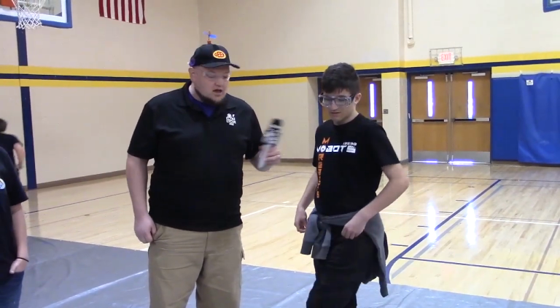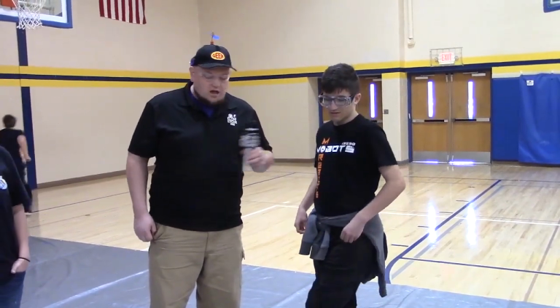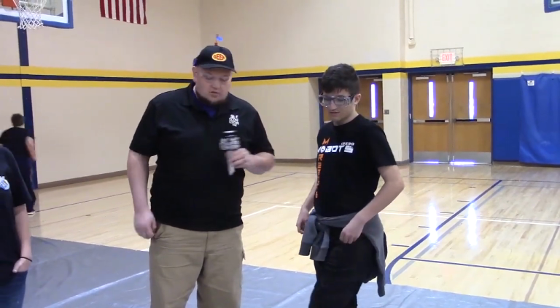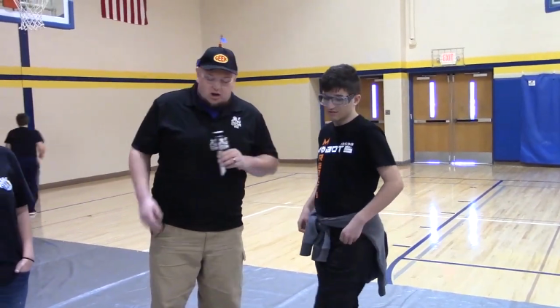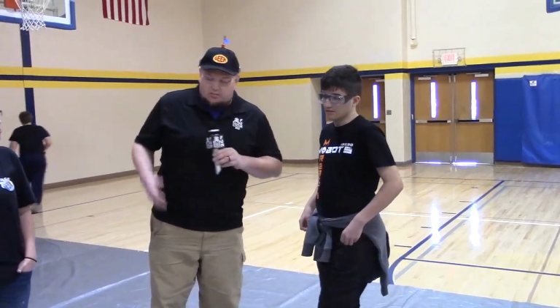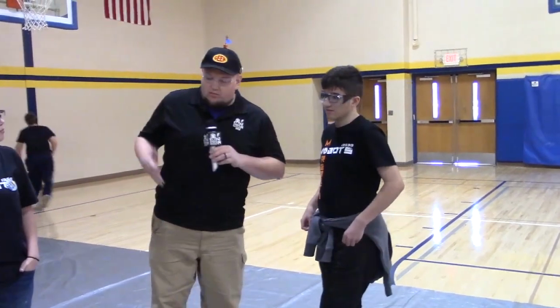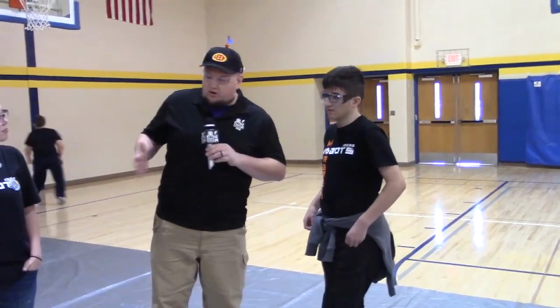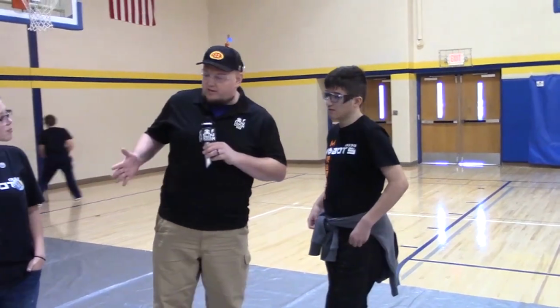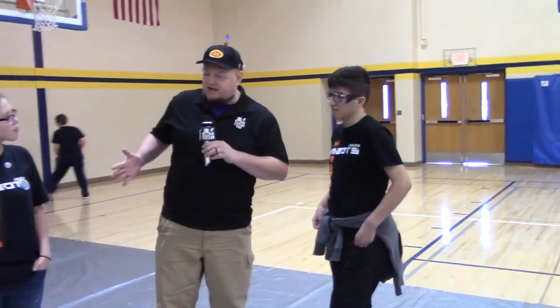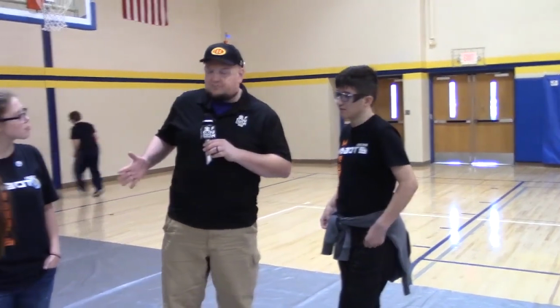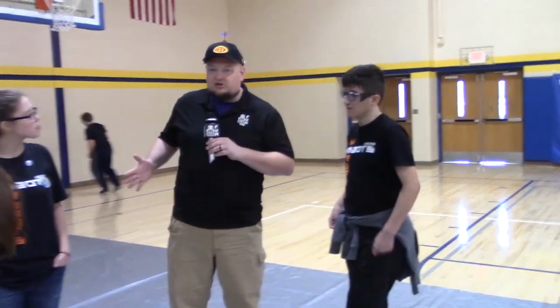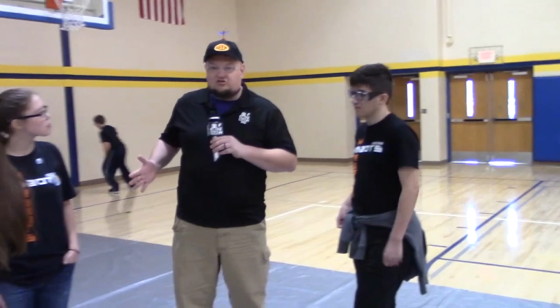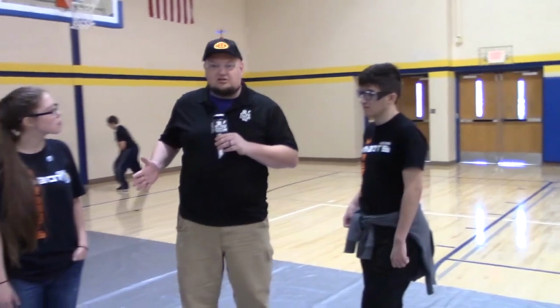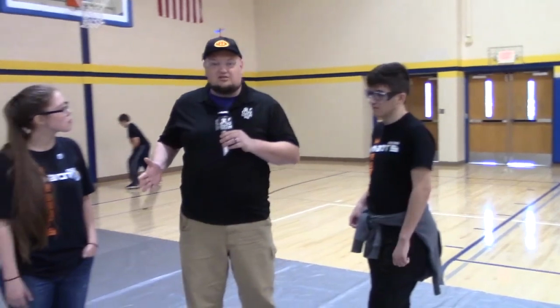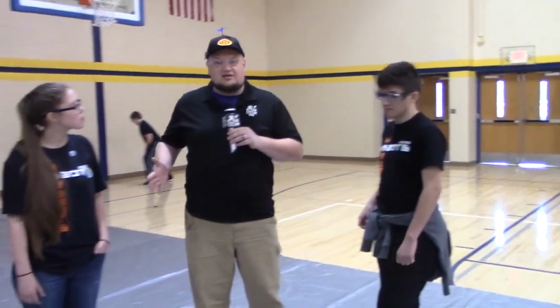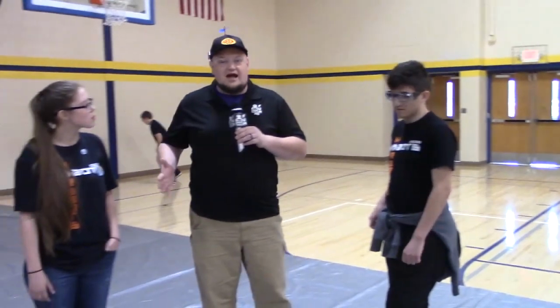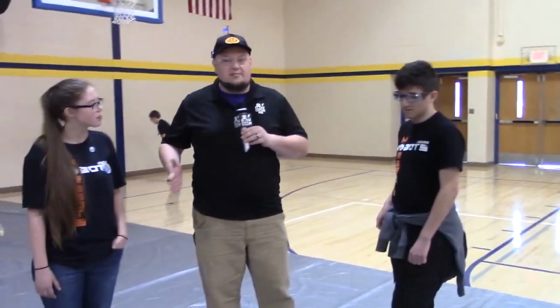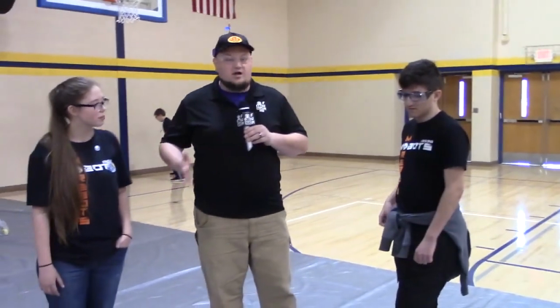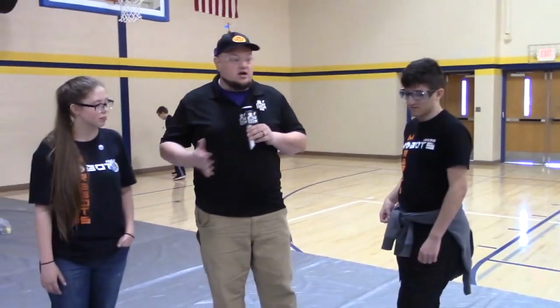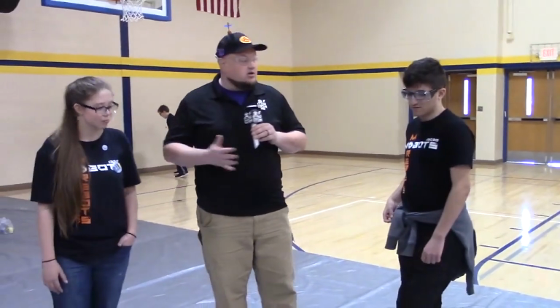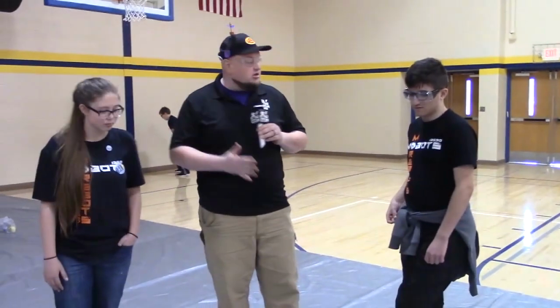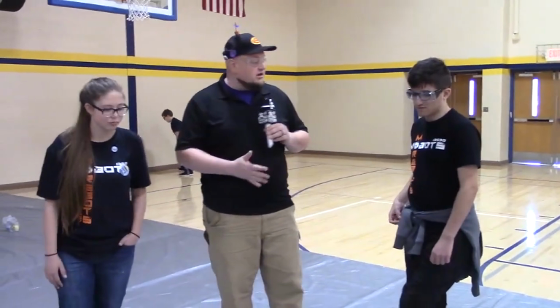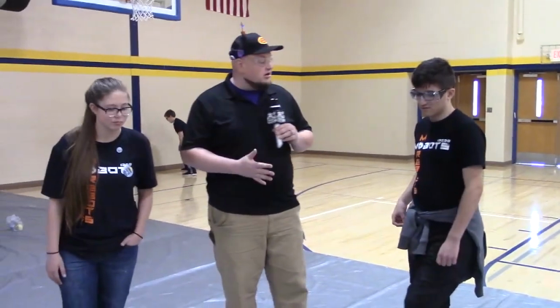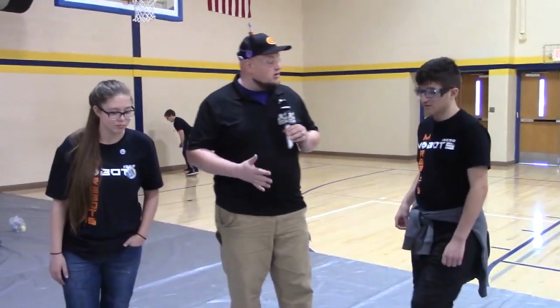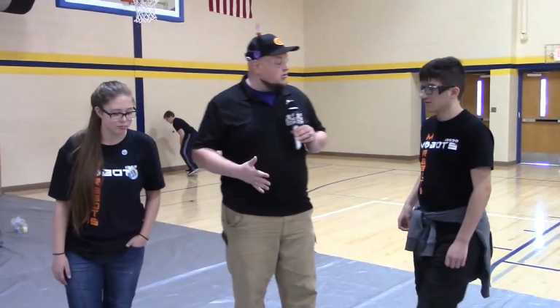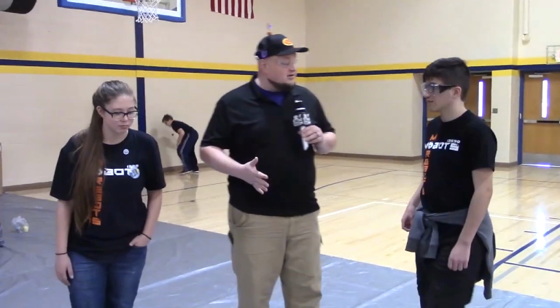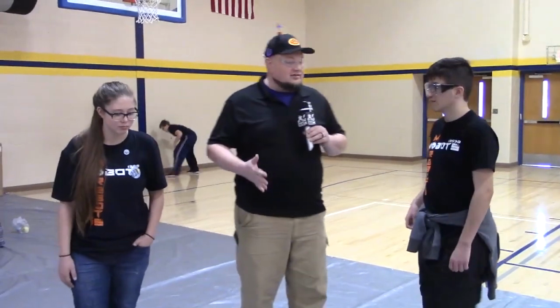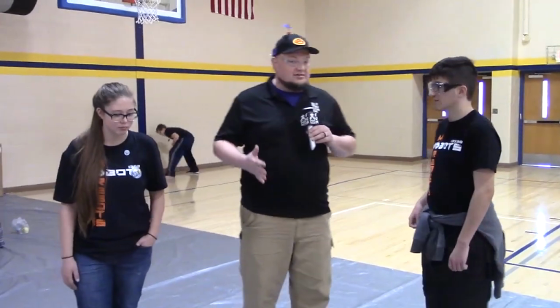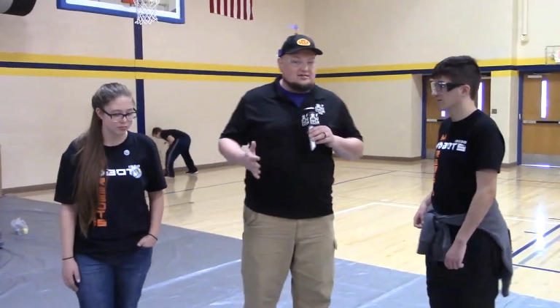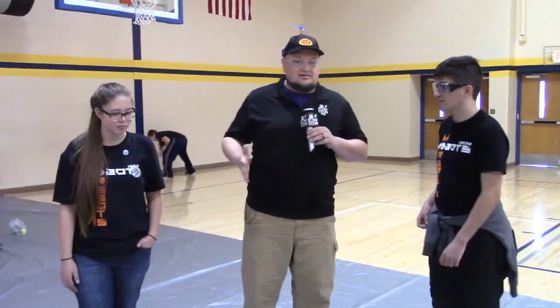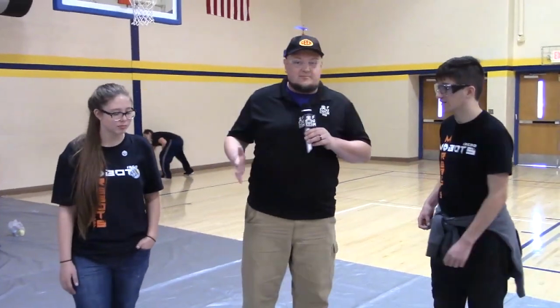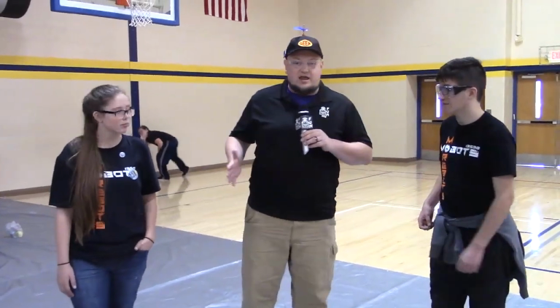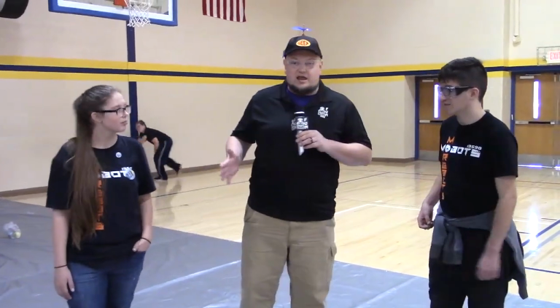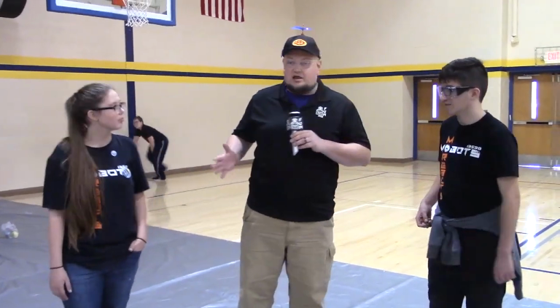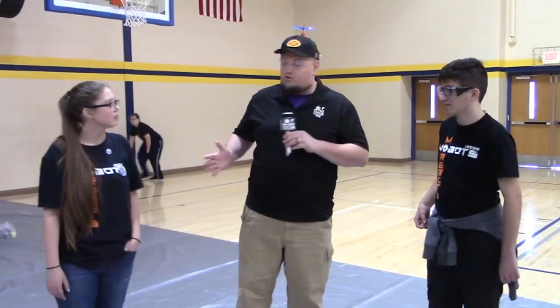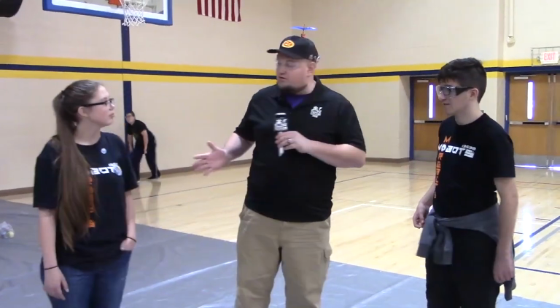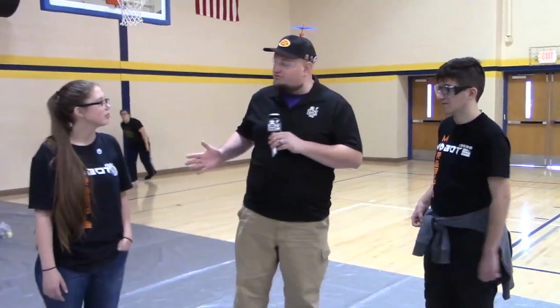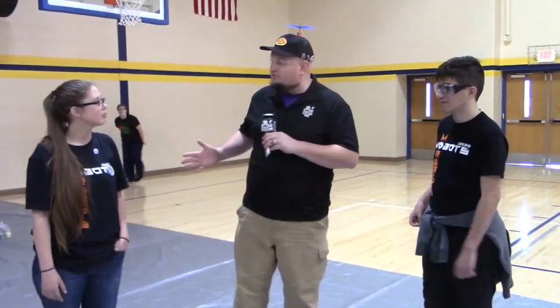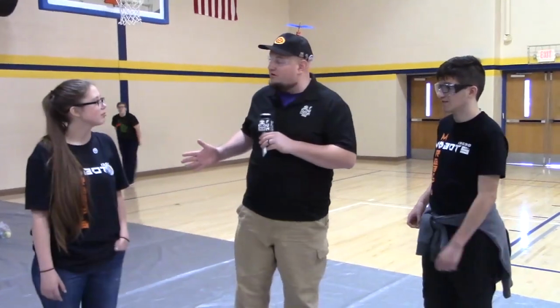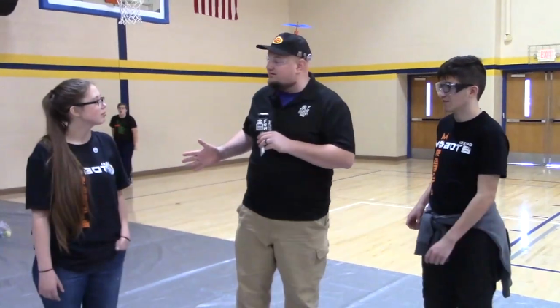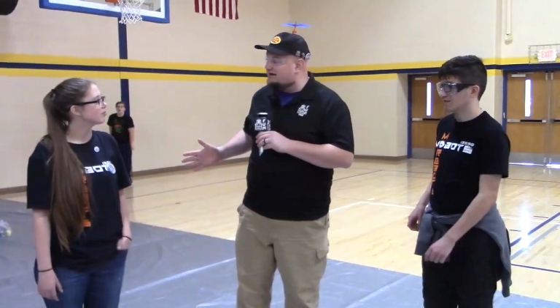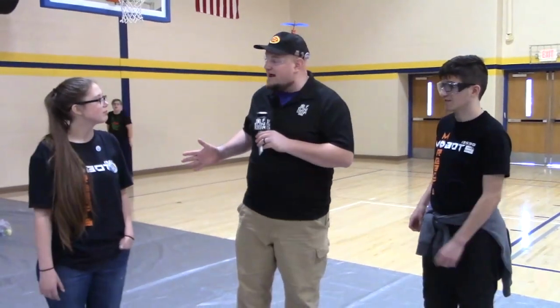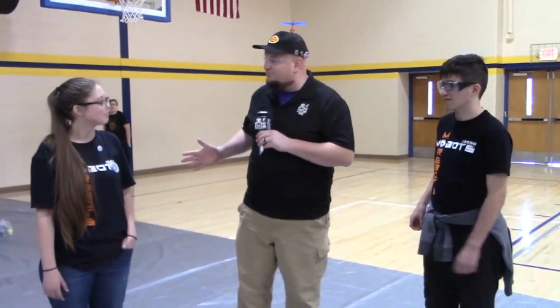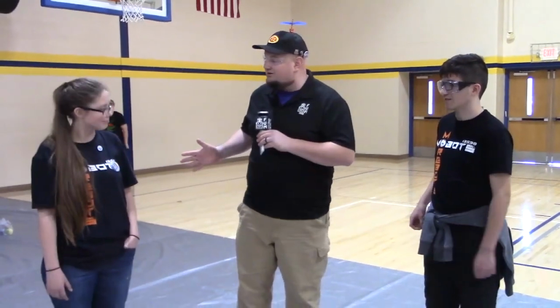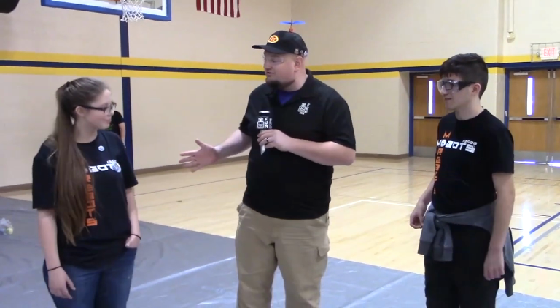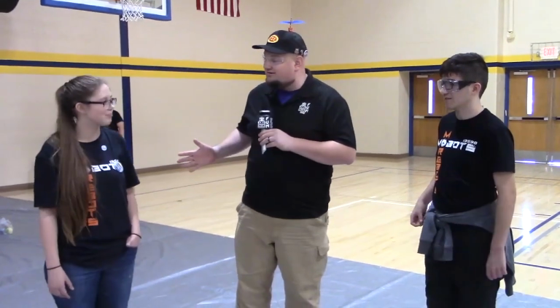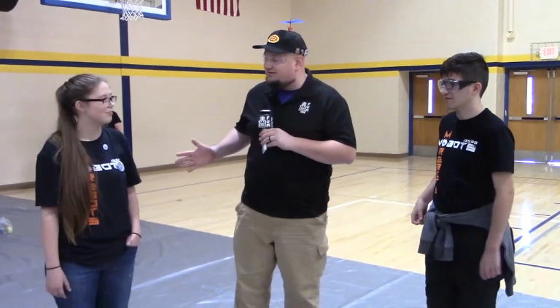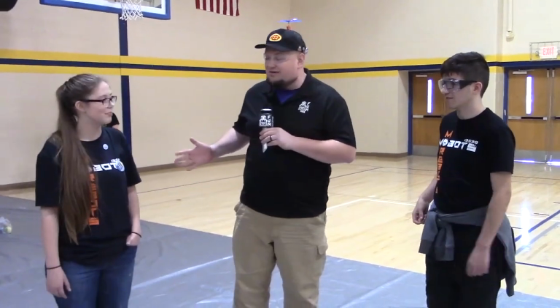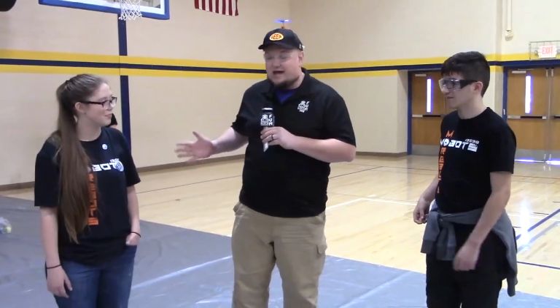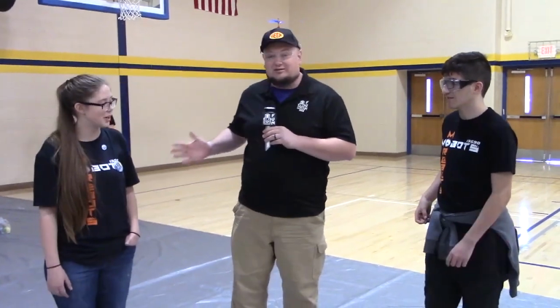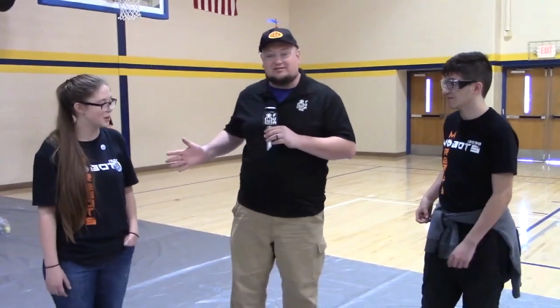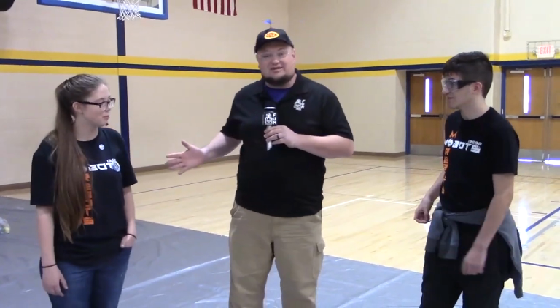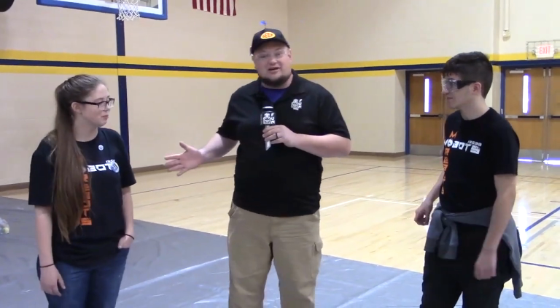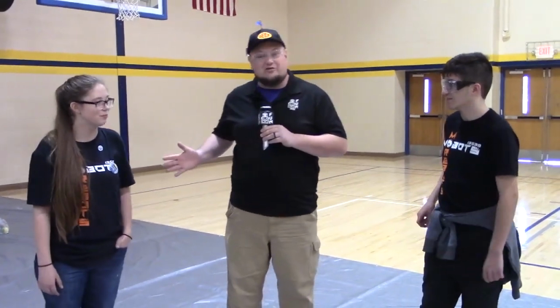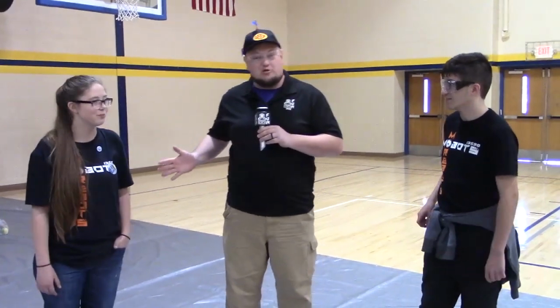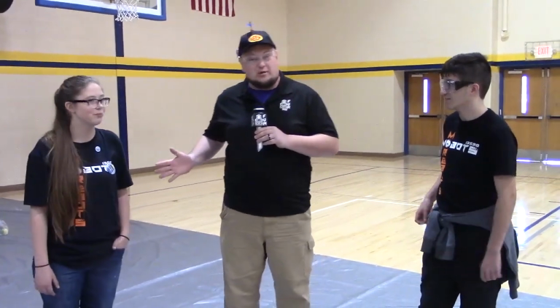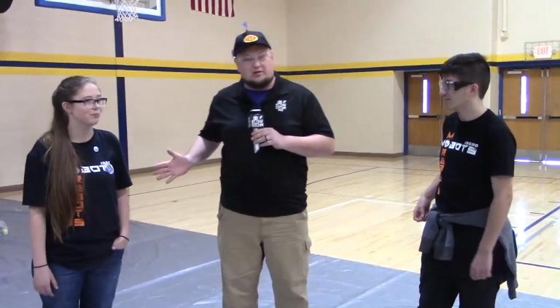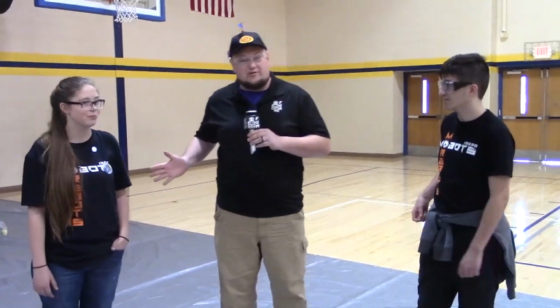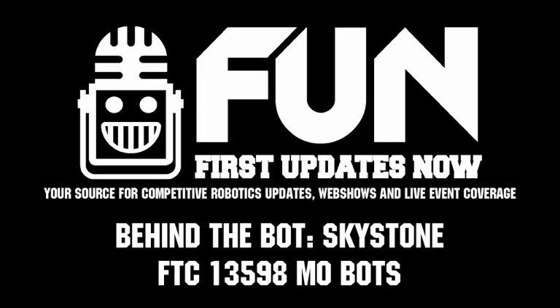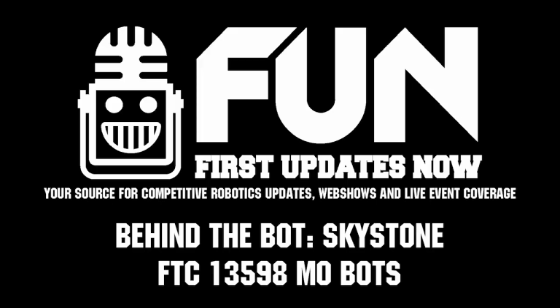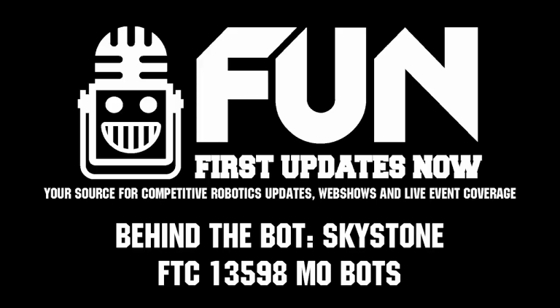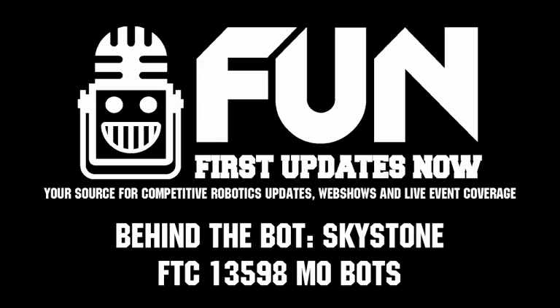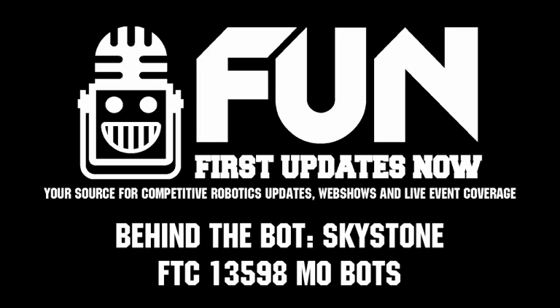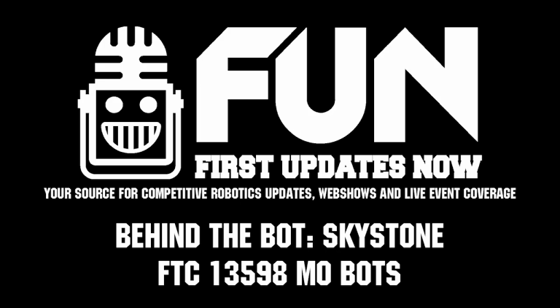Well, Moorbots, appreciate the time. Good luck here at this event and for the rest of the competition season — can't wait to see how your robot evolves over time.